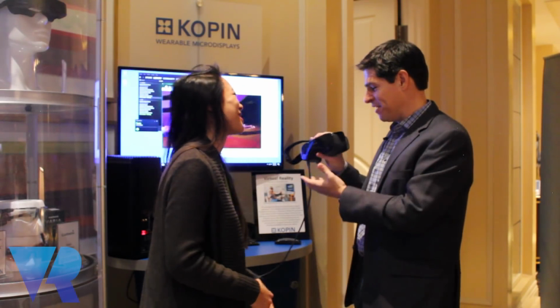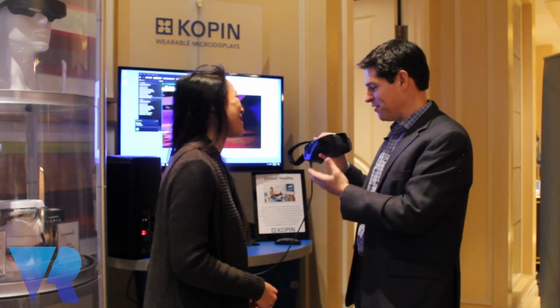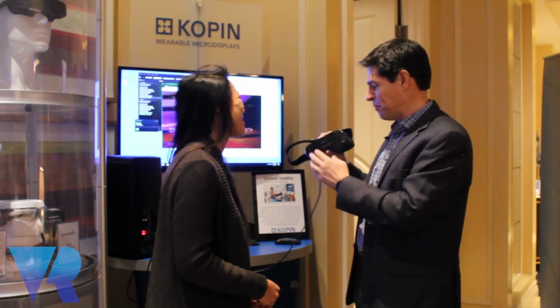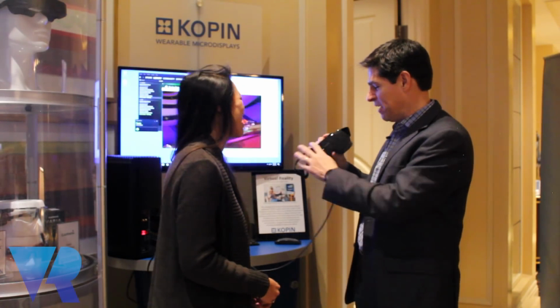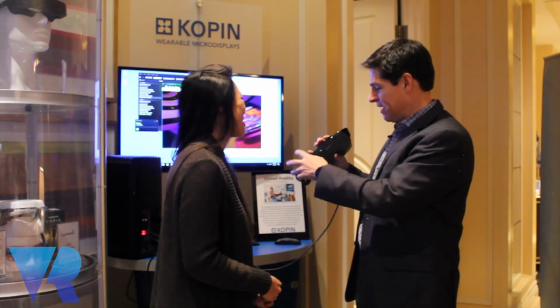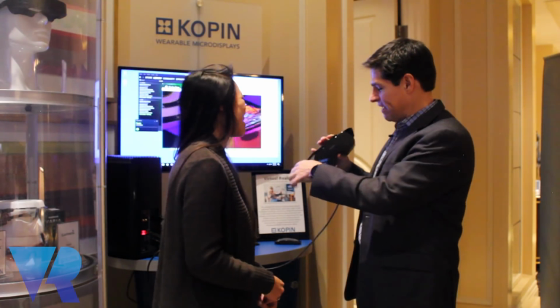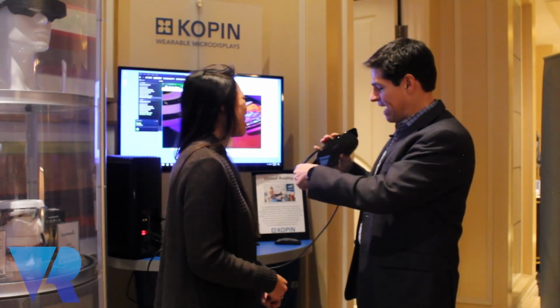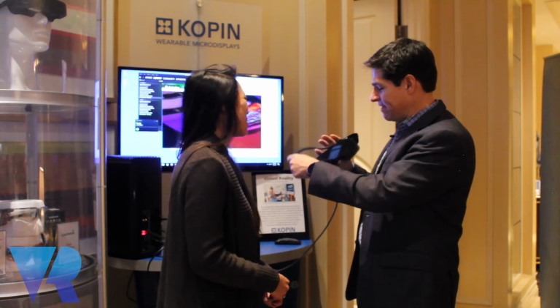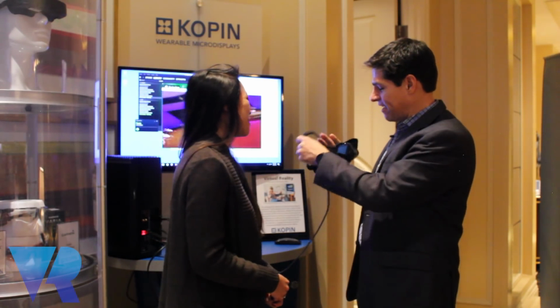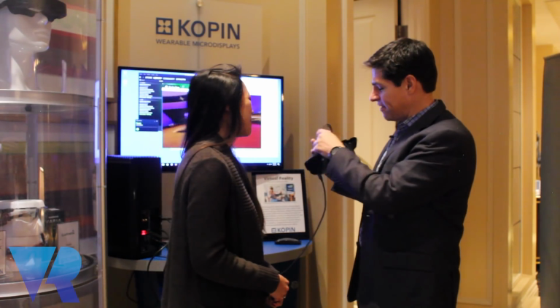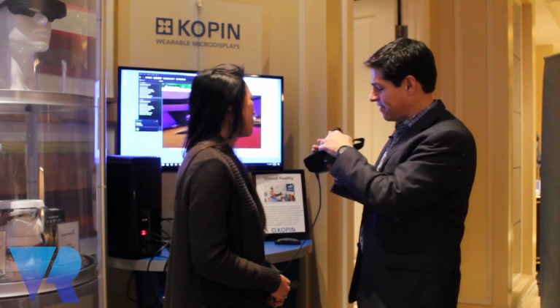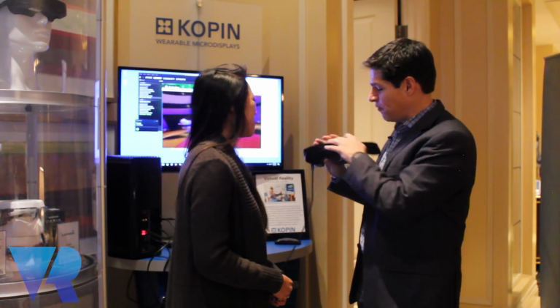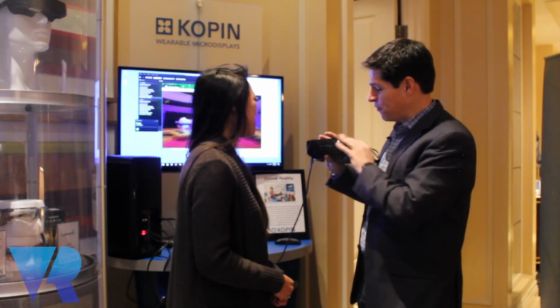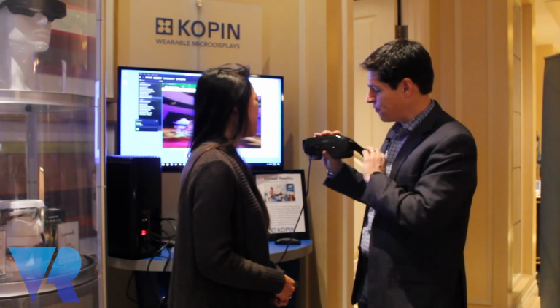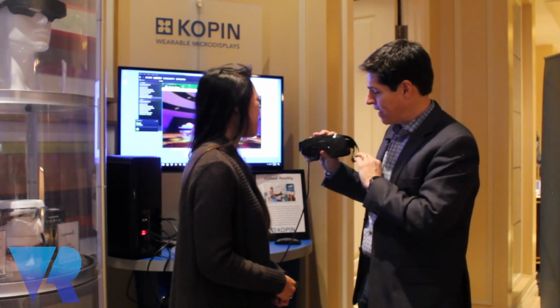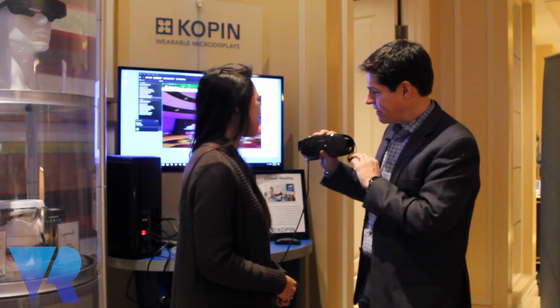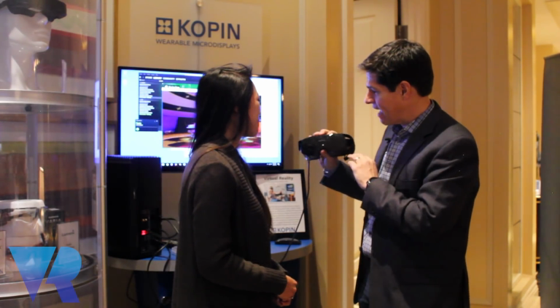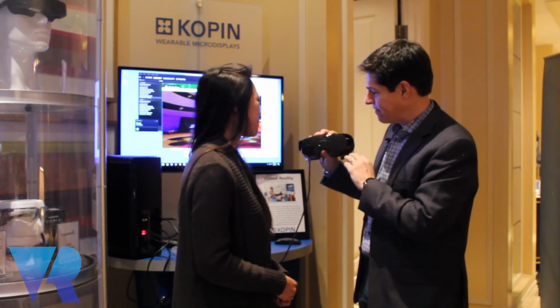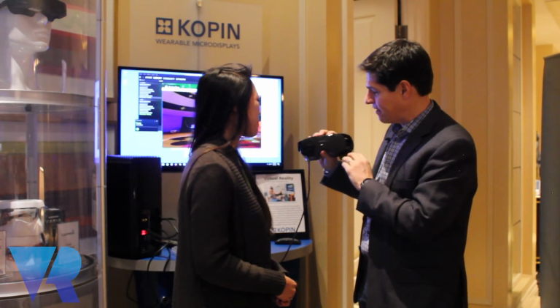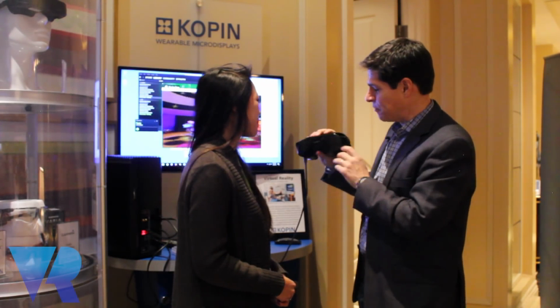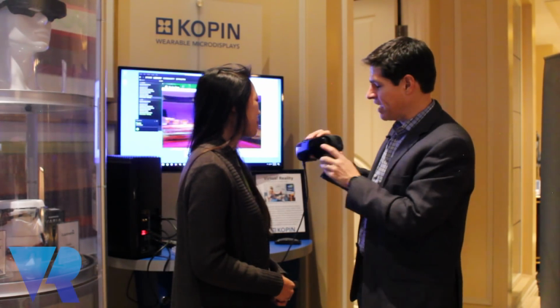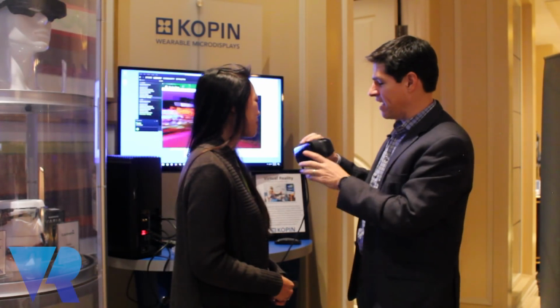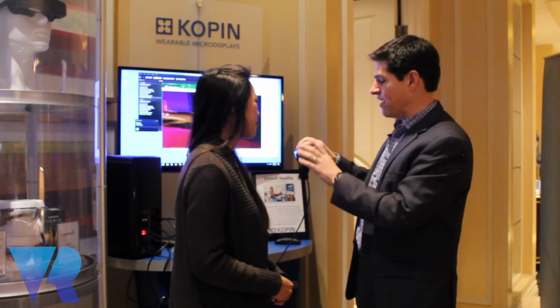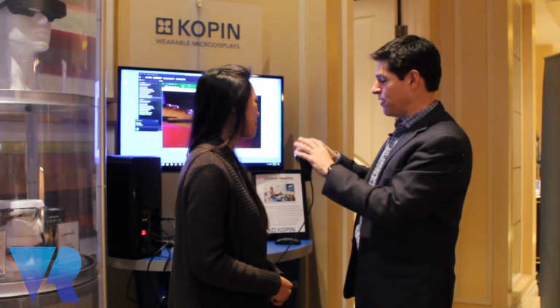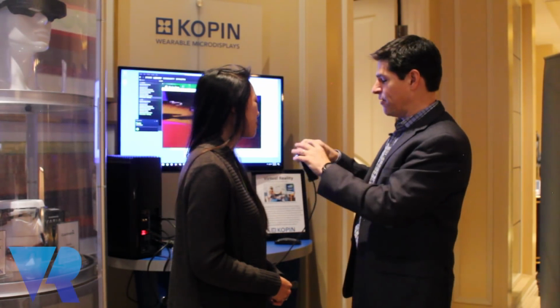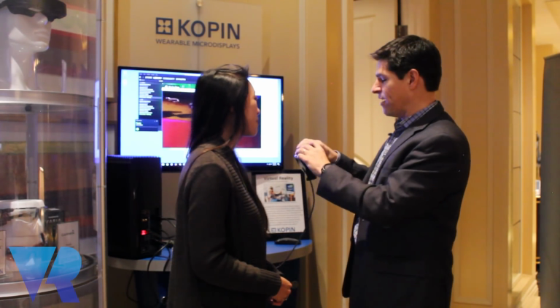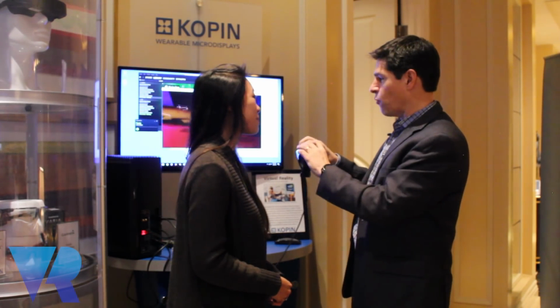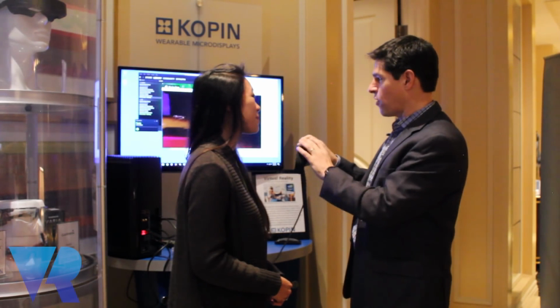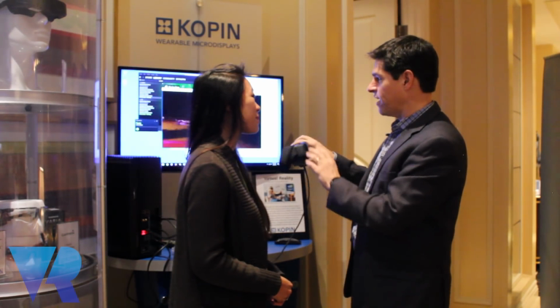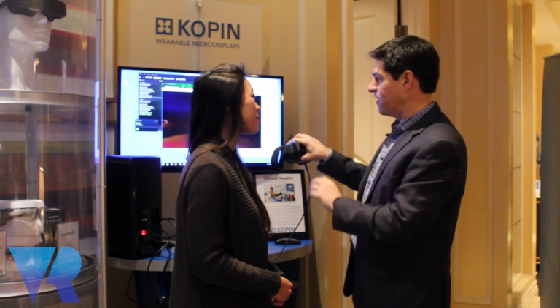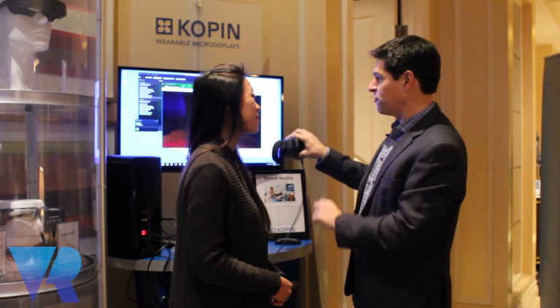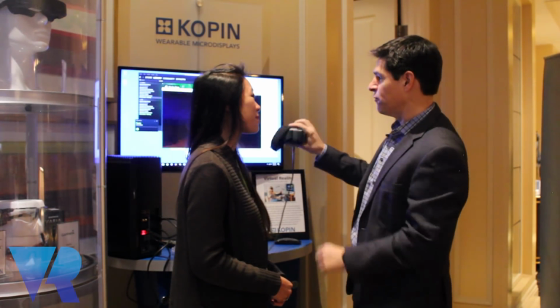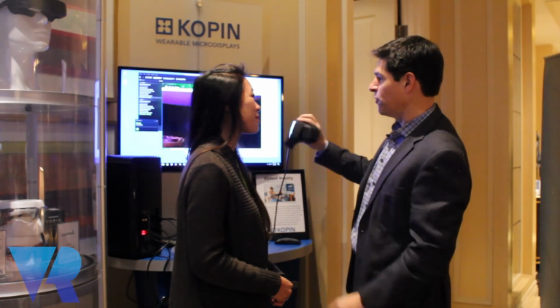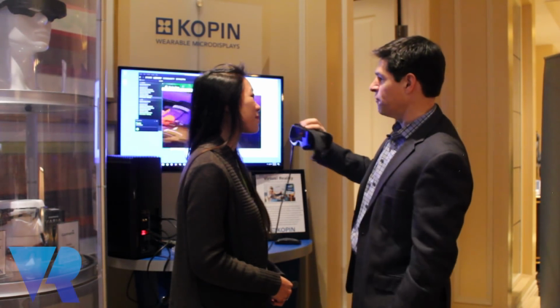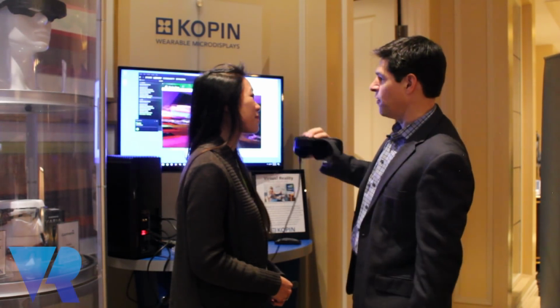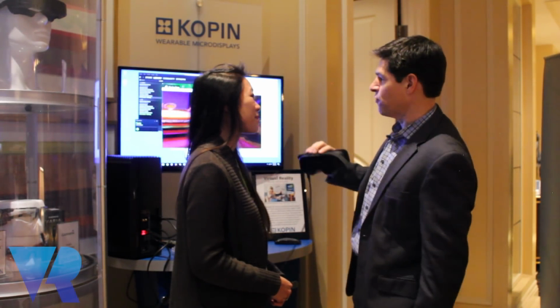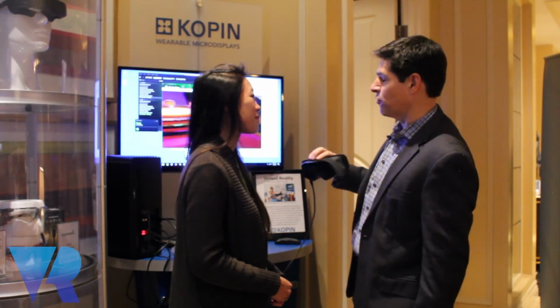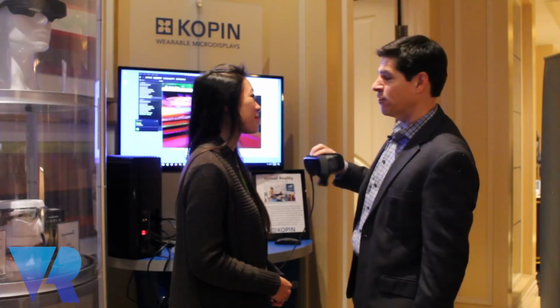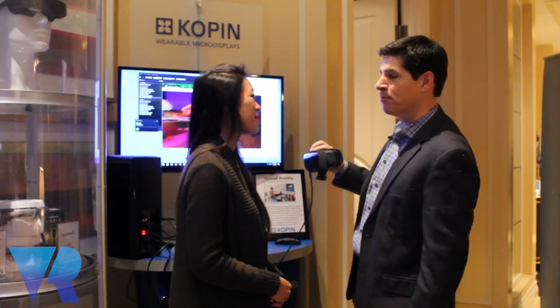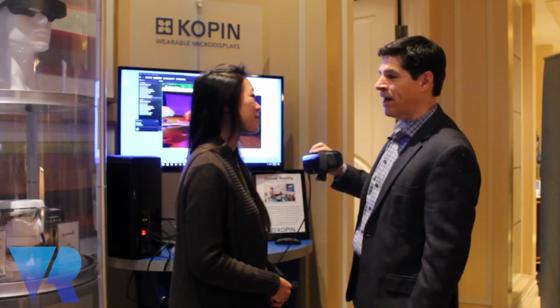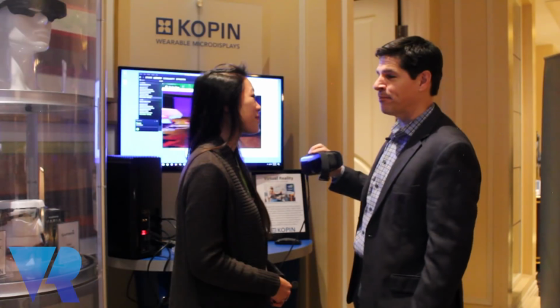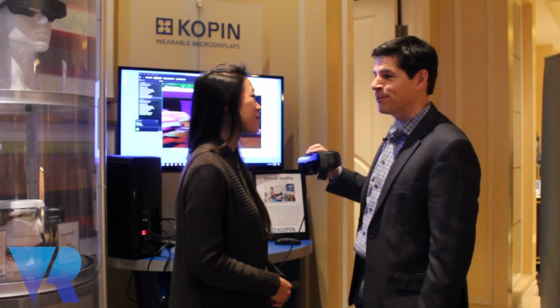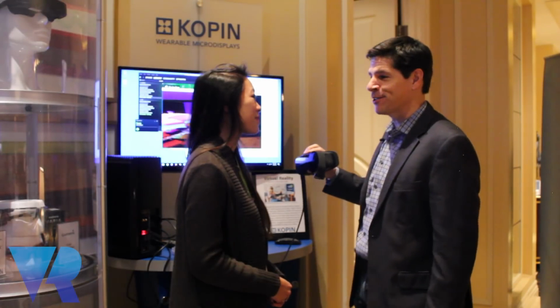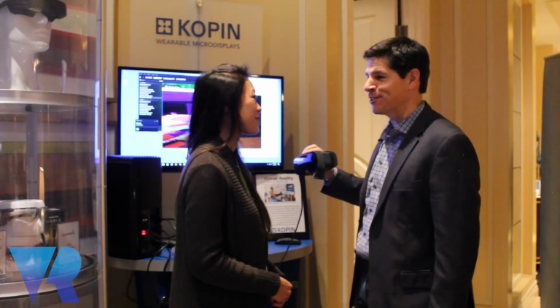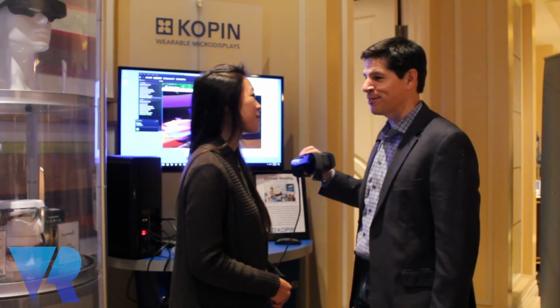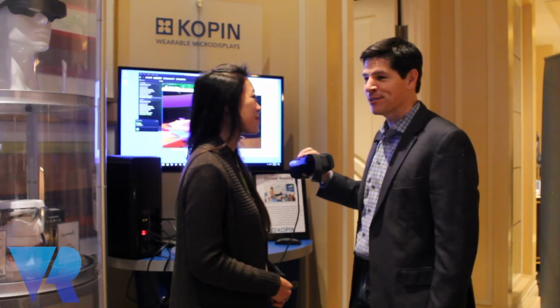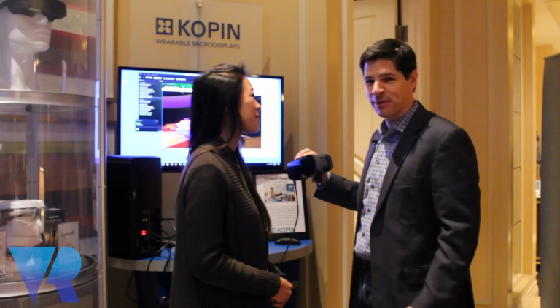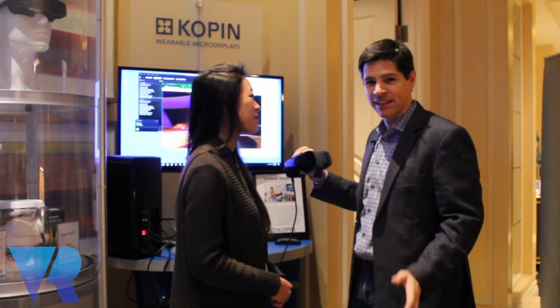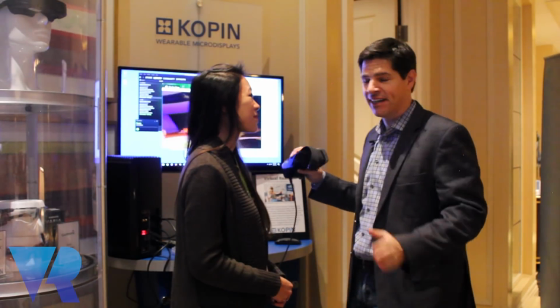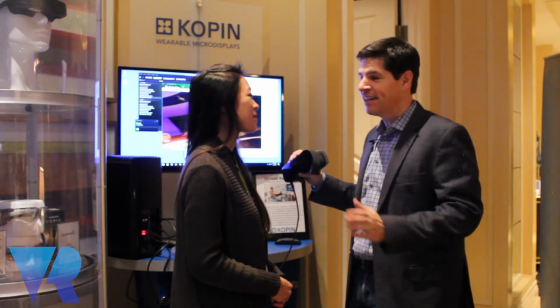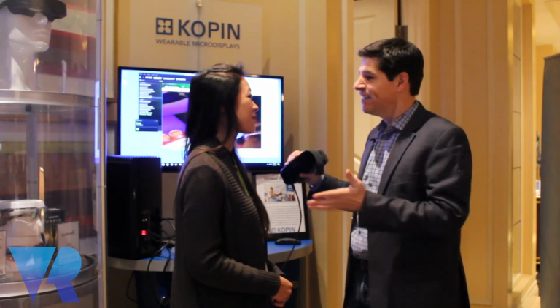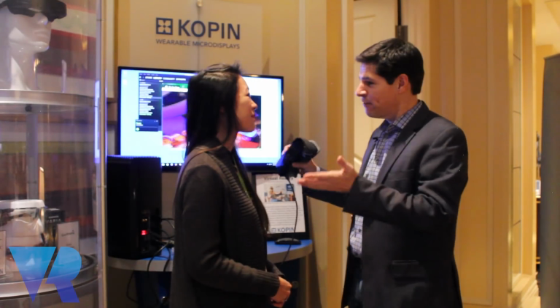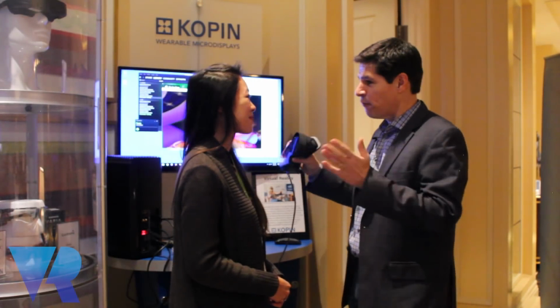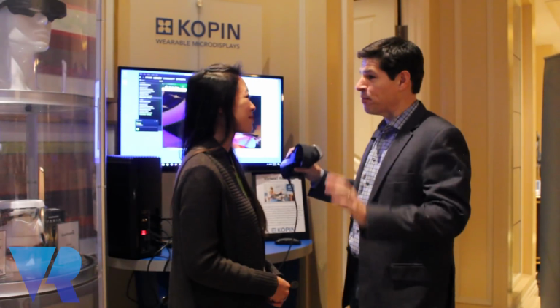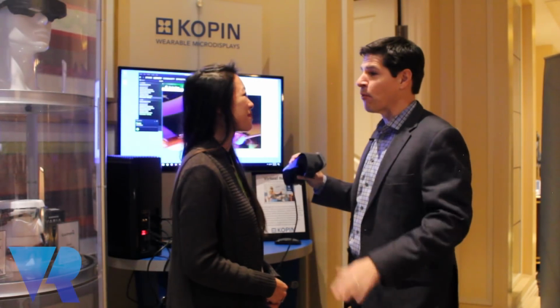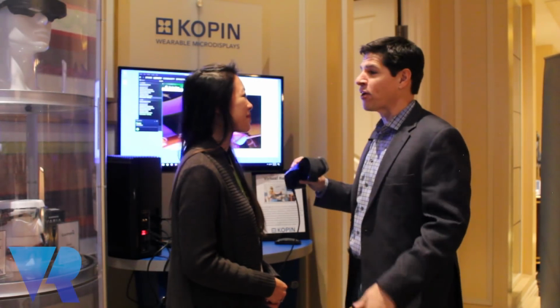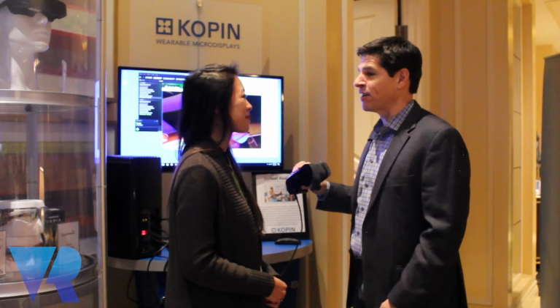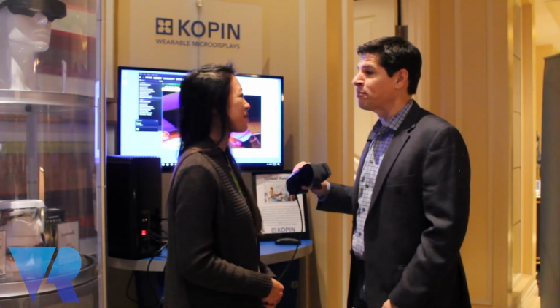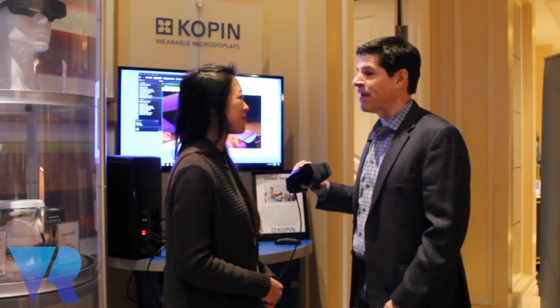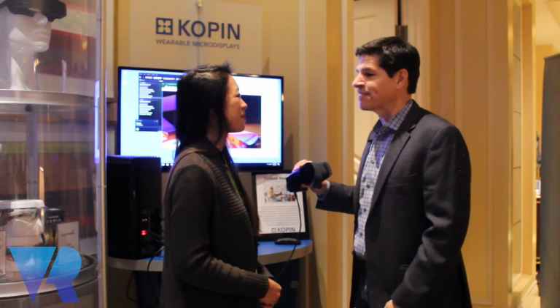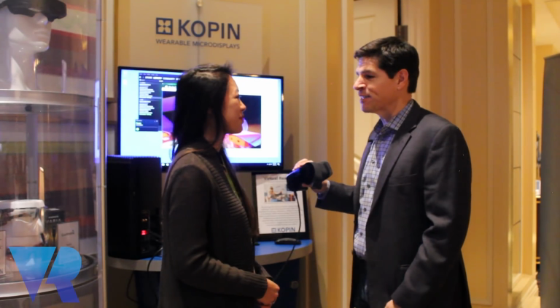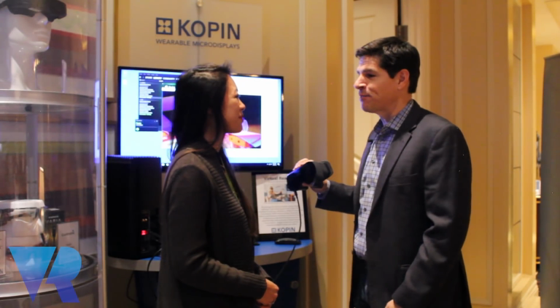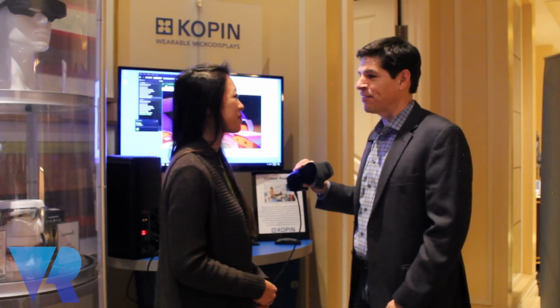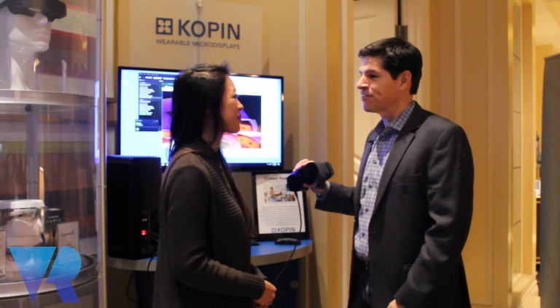The headset itself is fantastic, but getting everything working into a fully functional compatible system has been what we've been working on for the past six months.